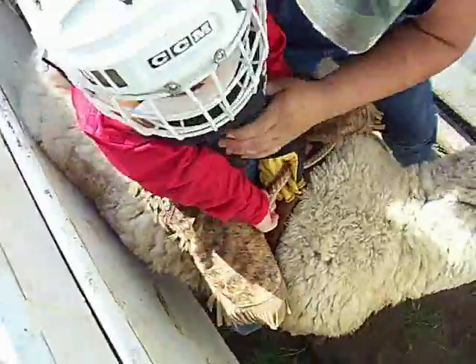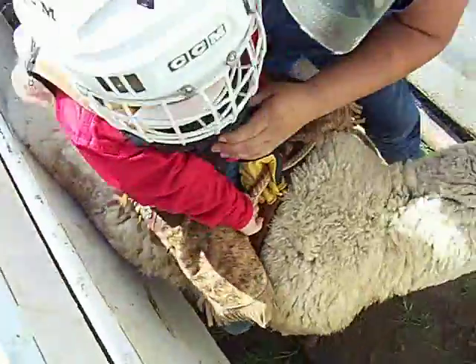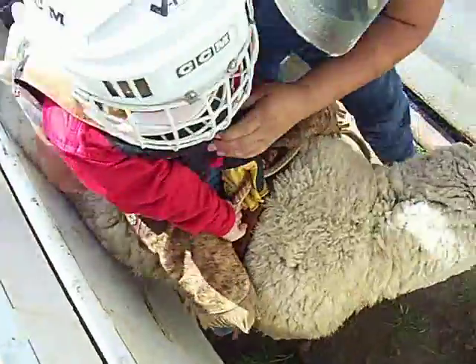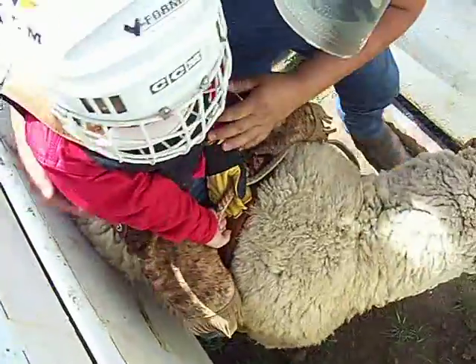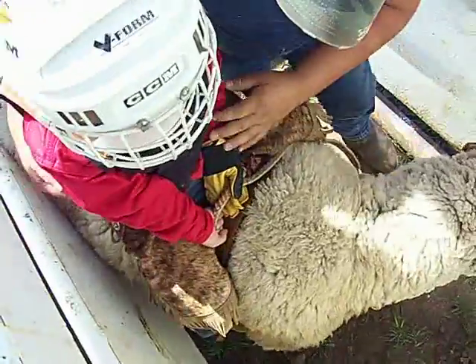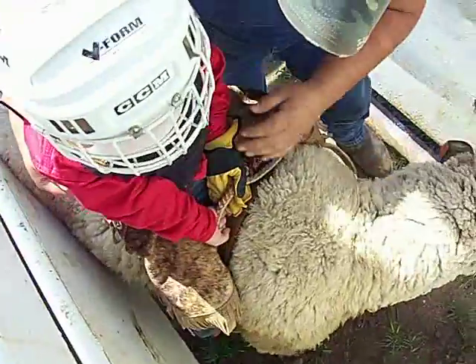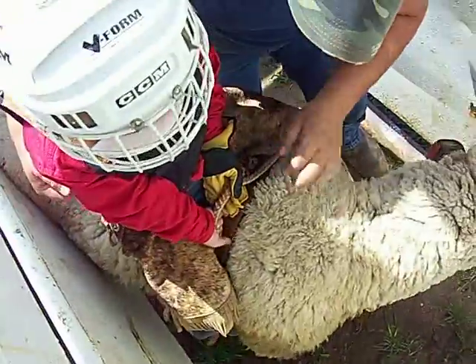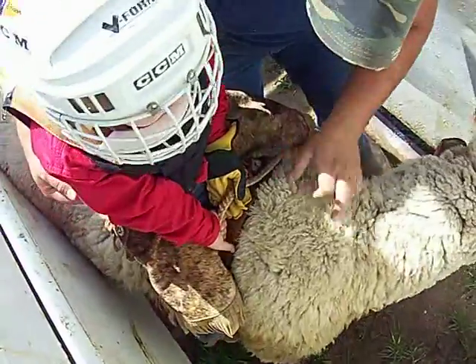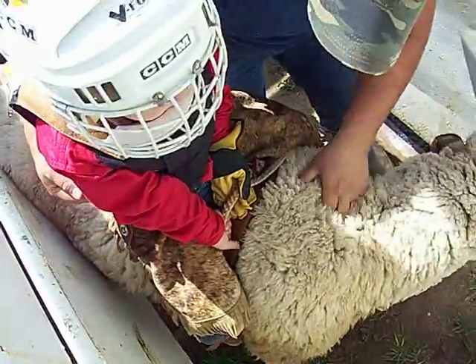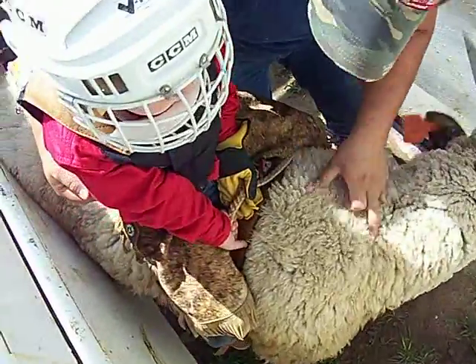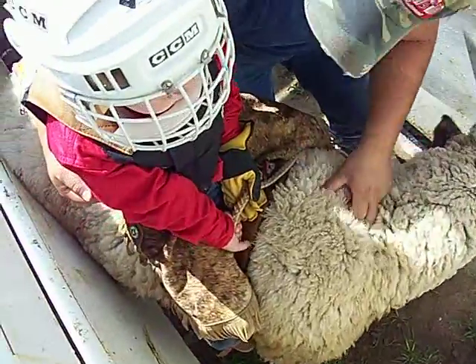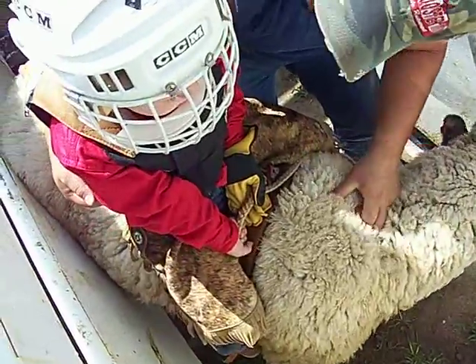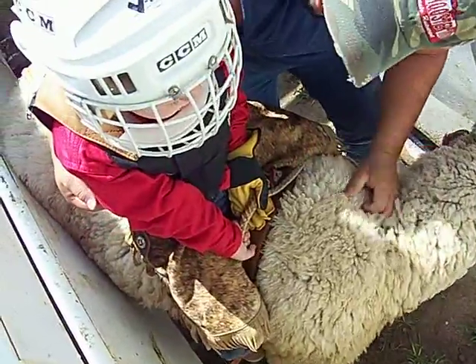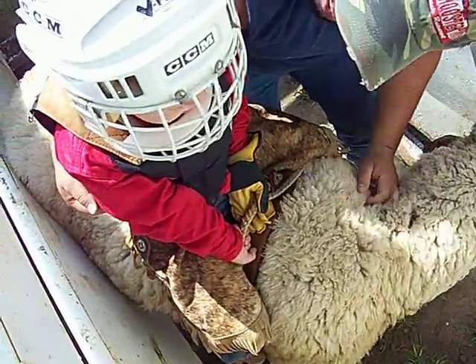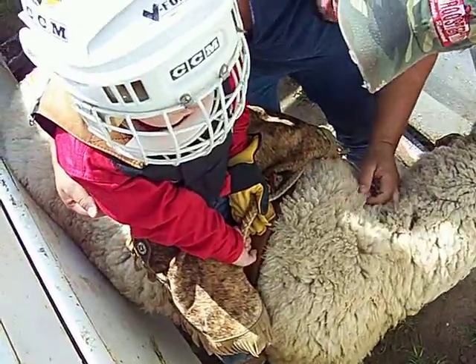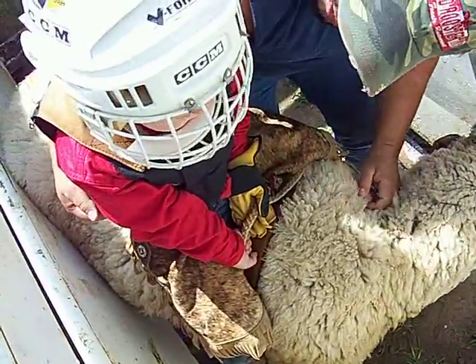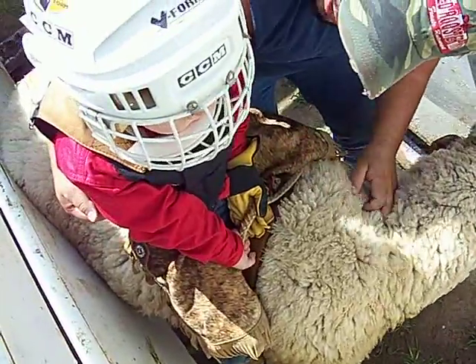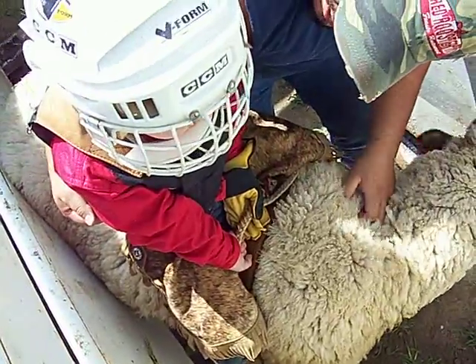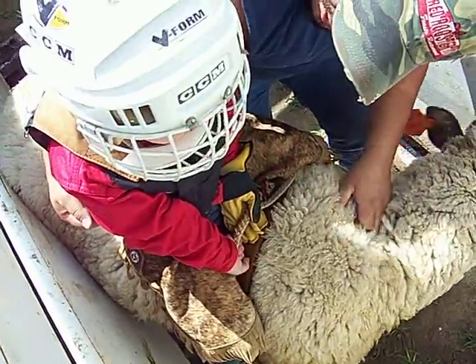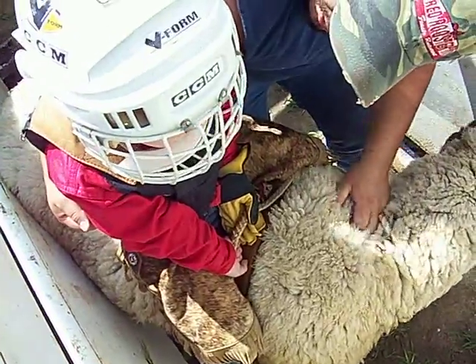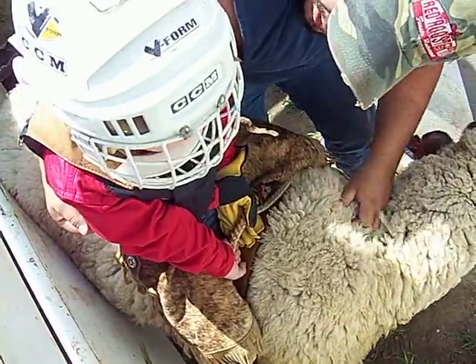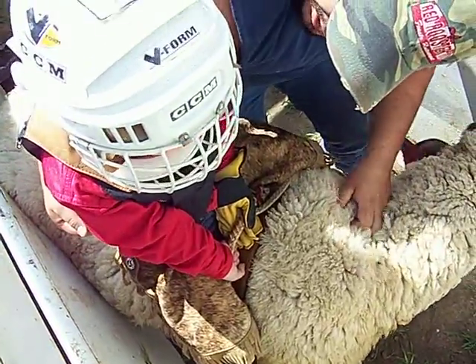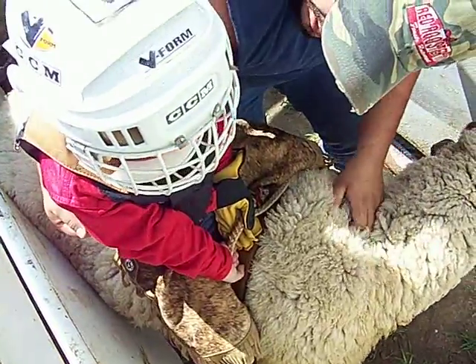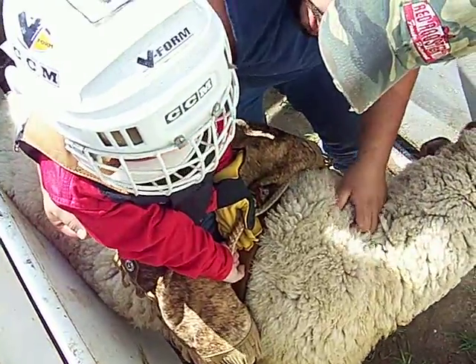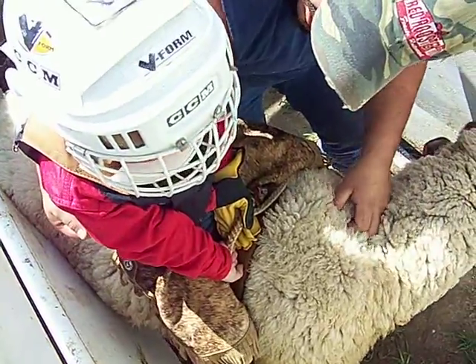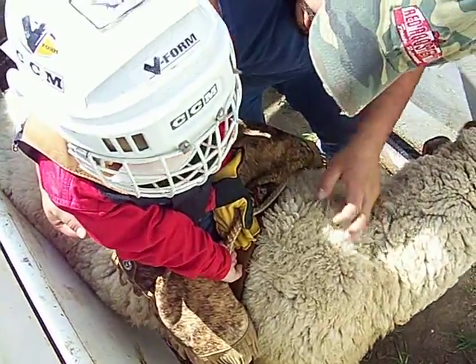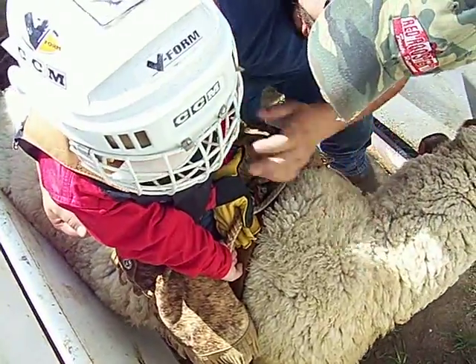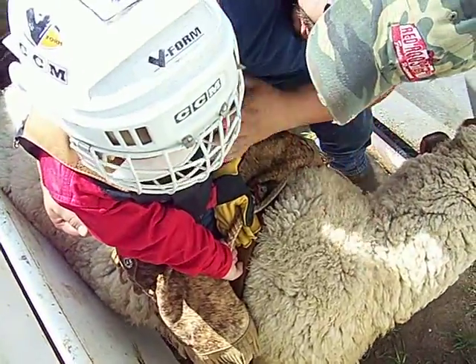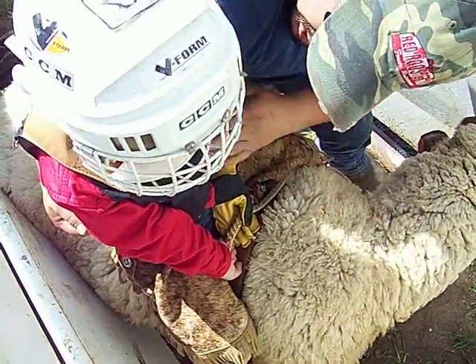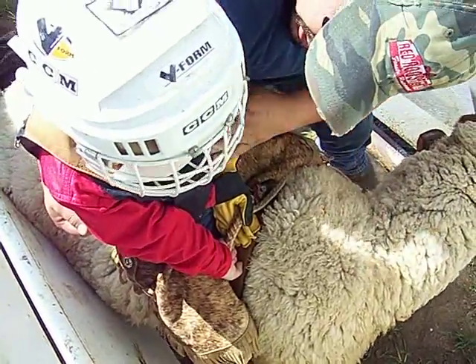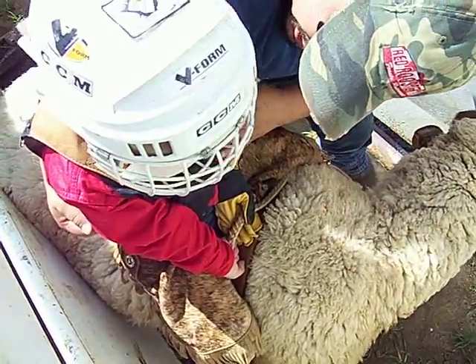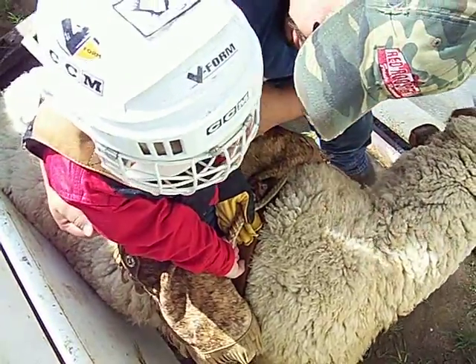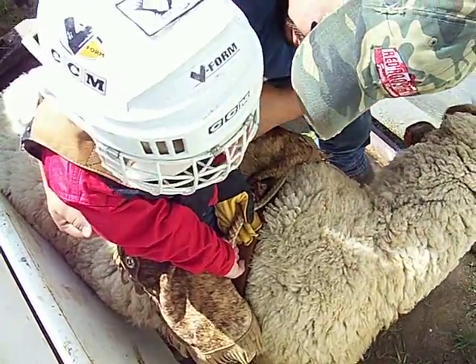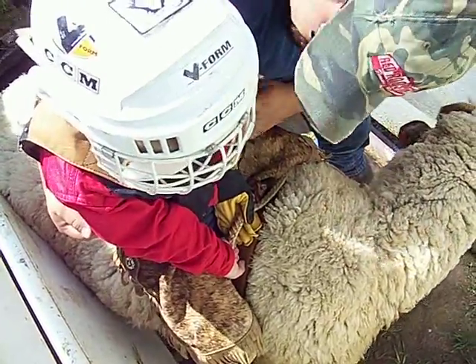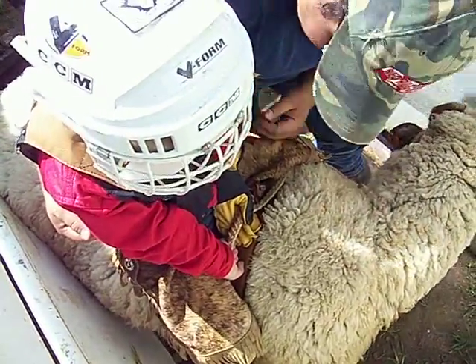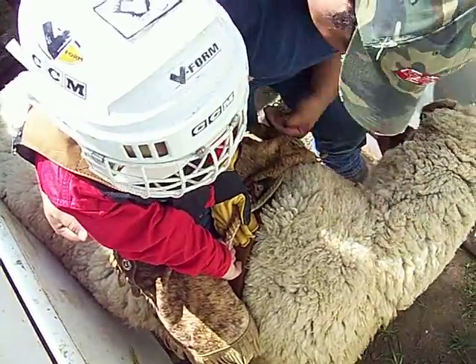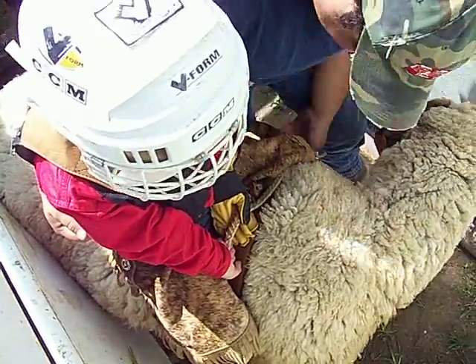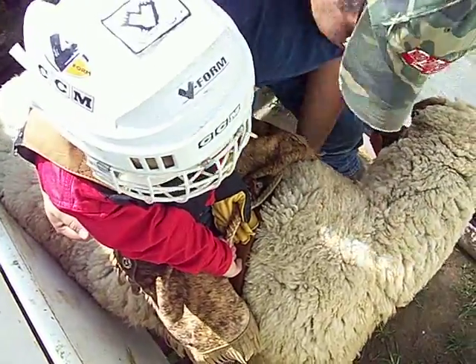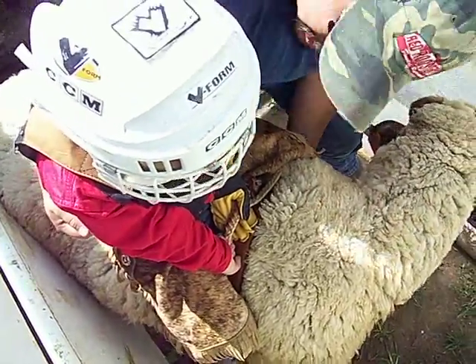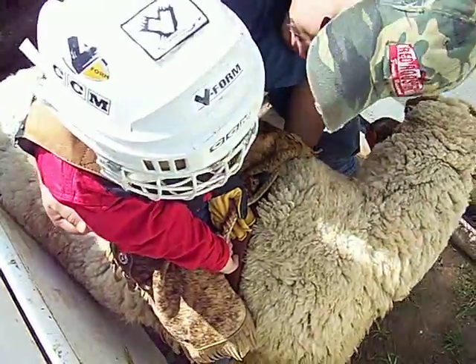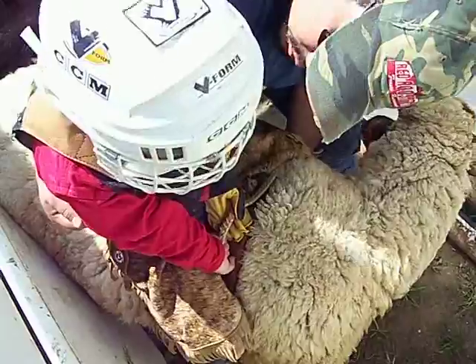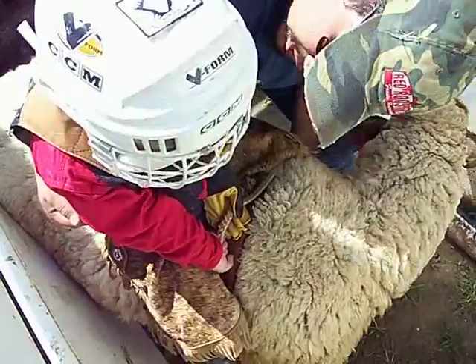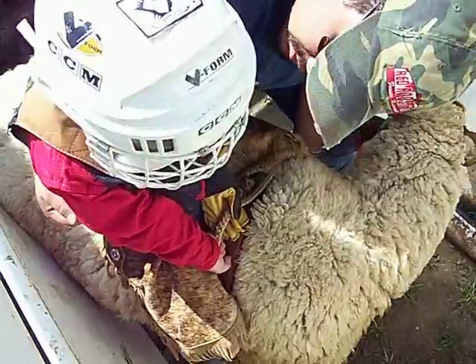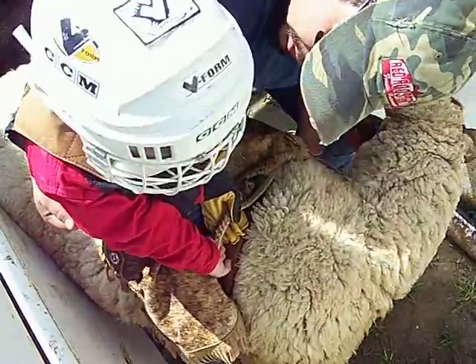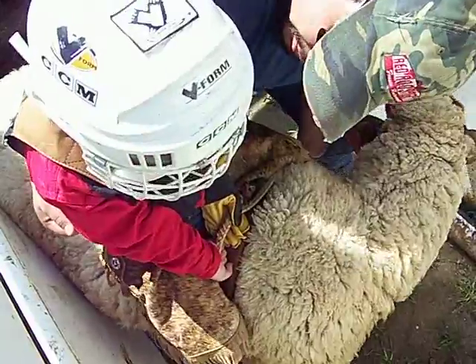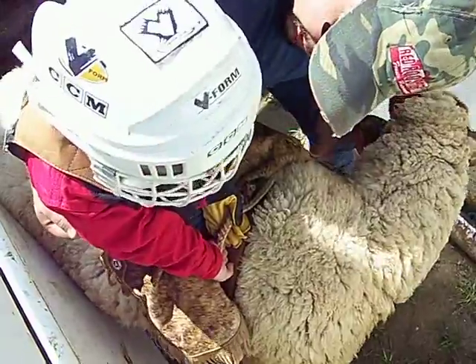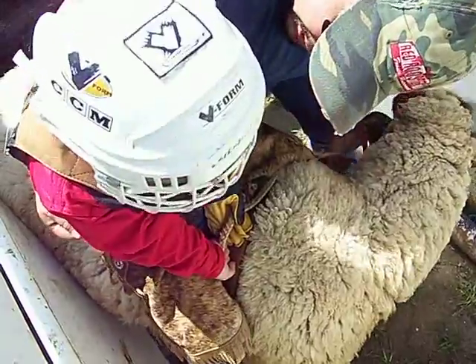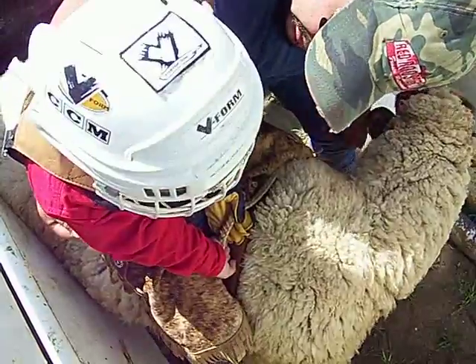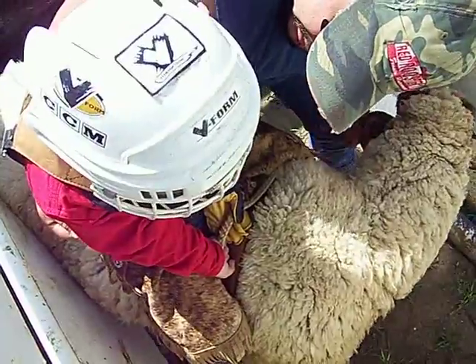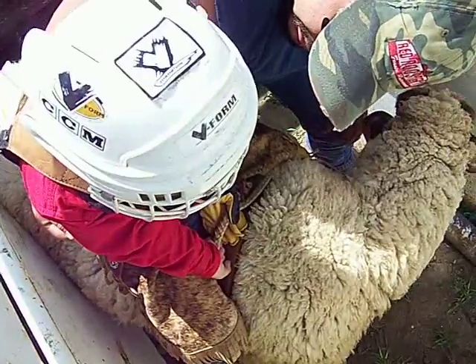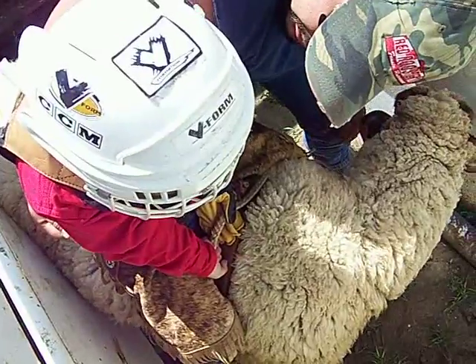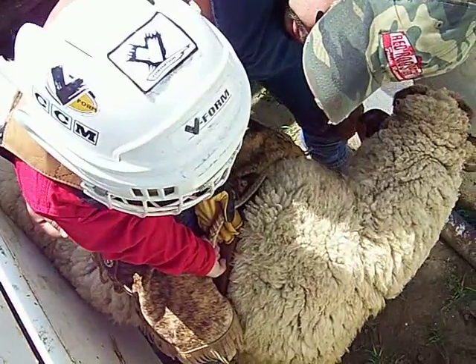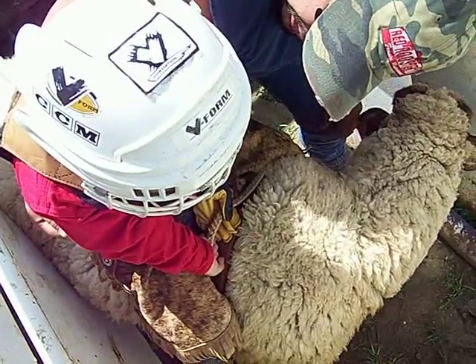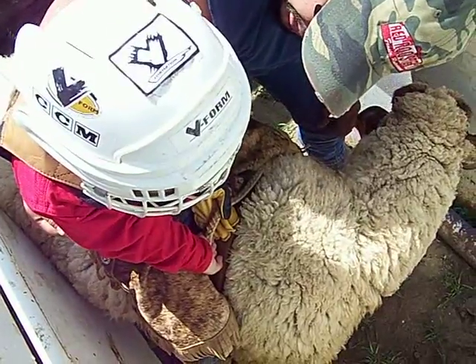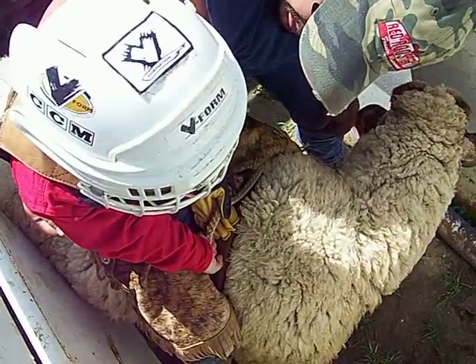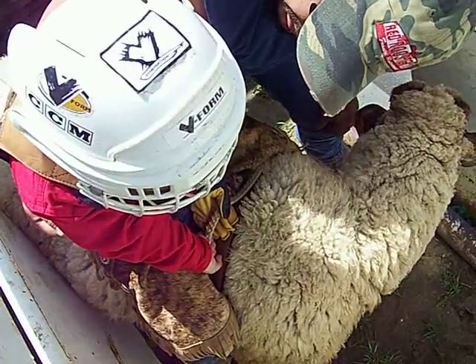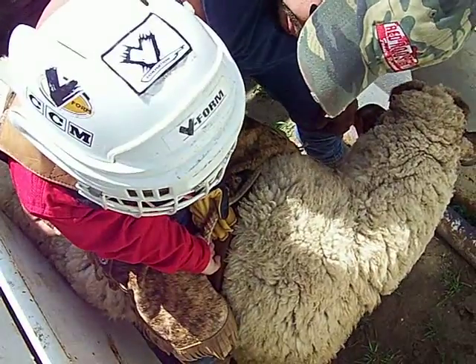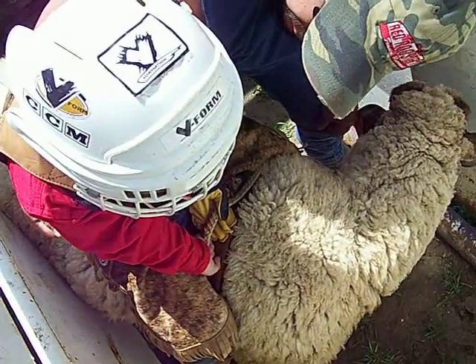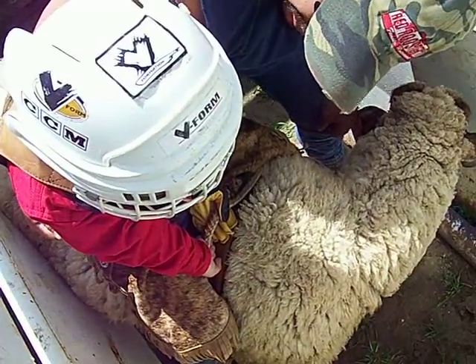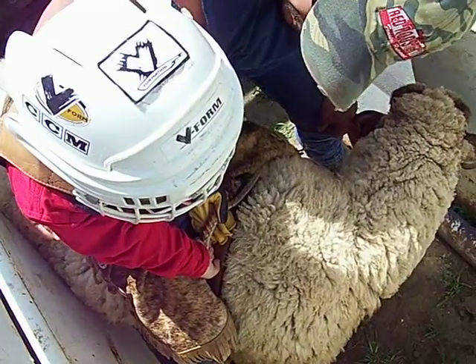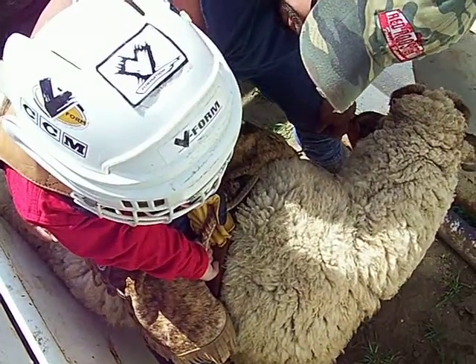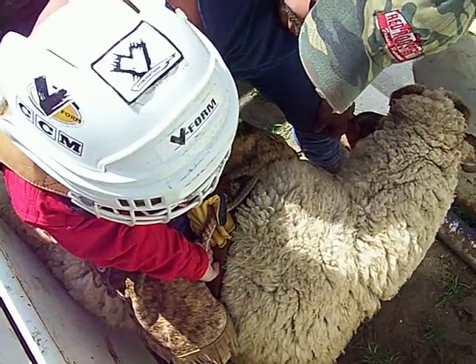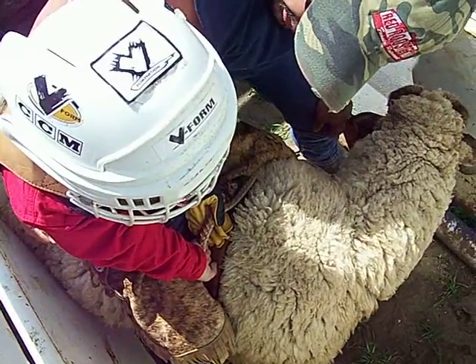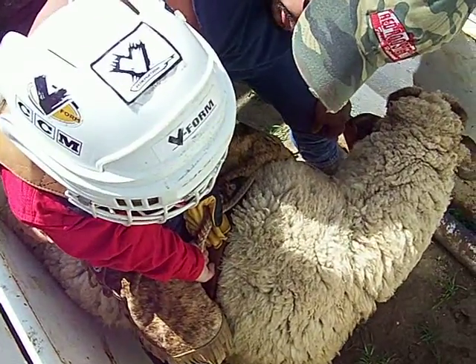This is going to be fun, super fun. Keep your chin down. Squeeze with them up. Whenever you're ready.